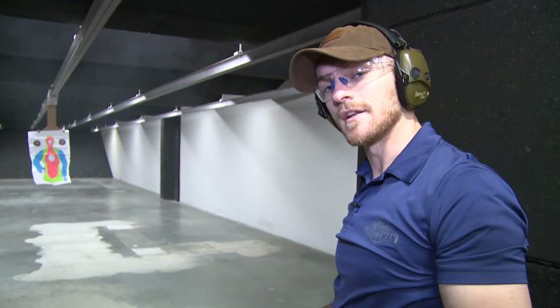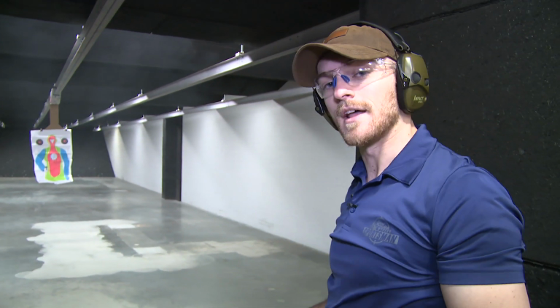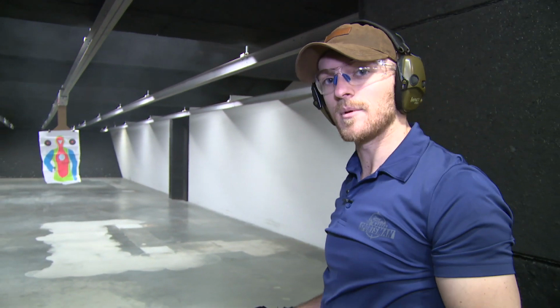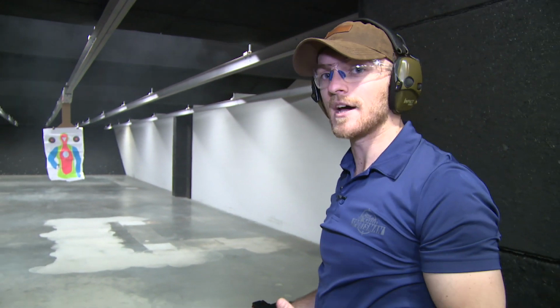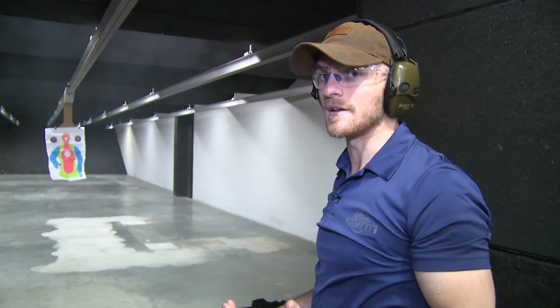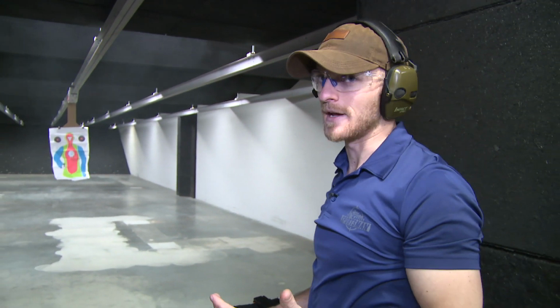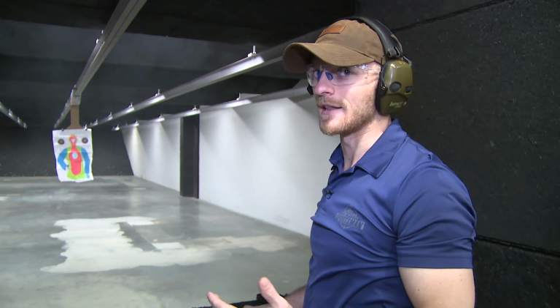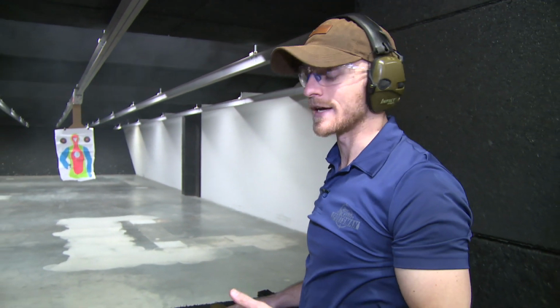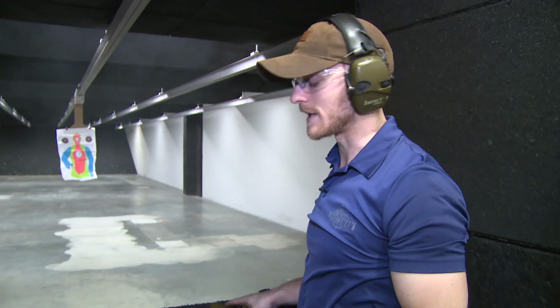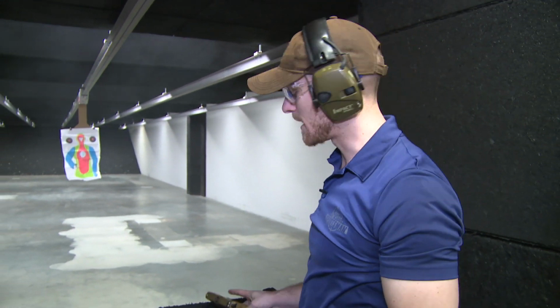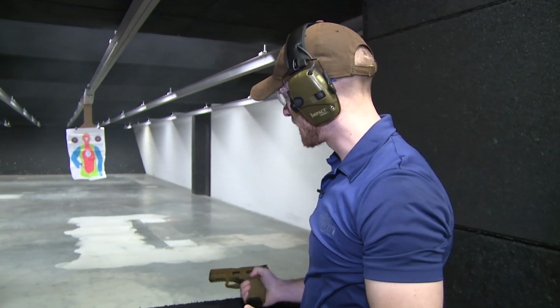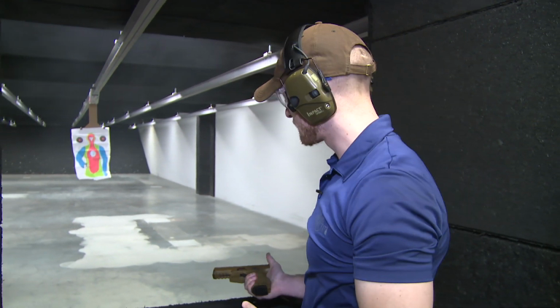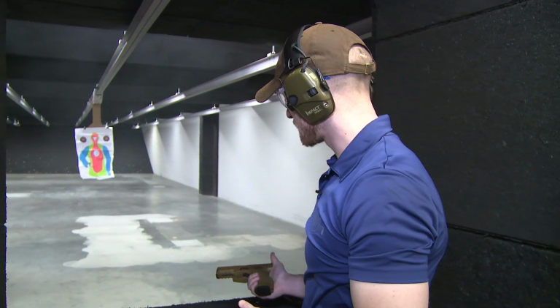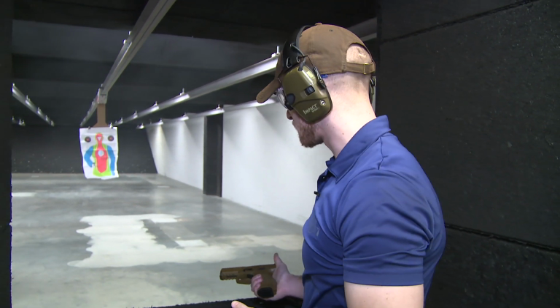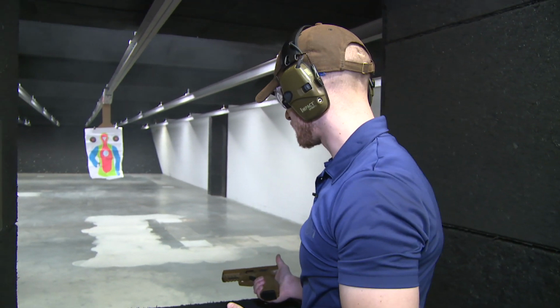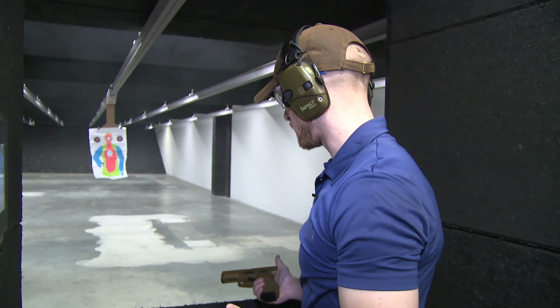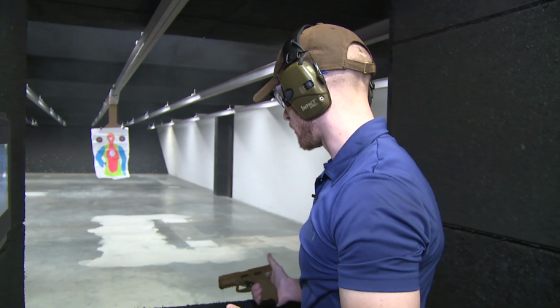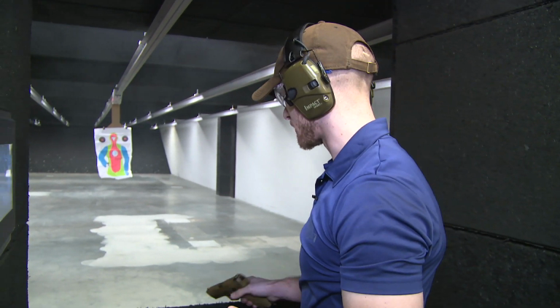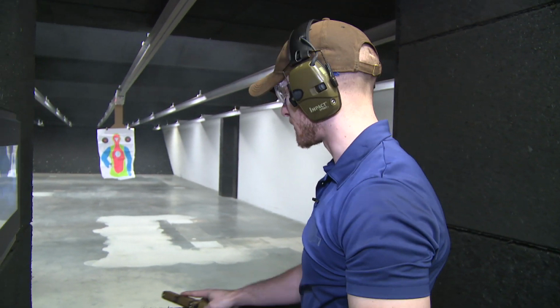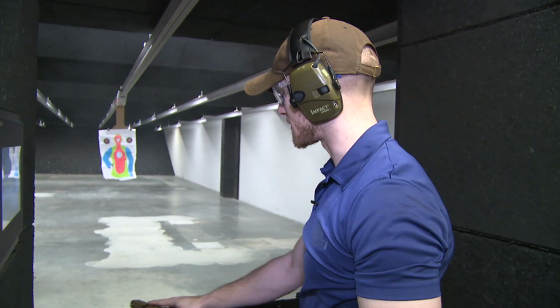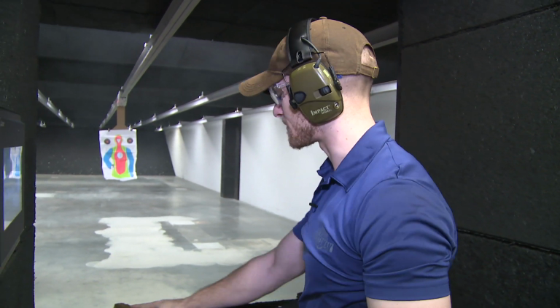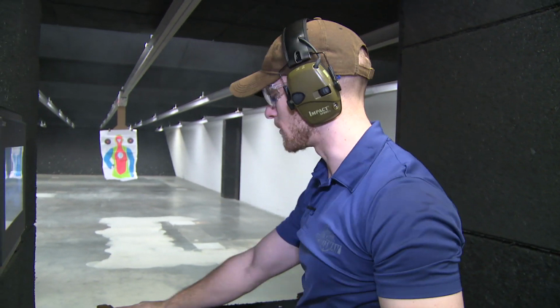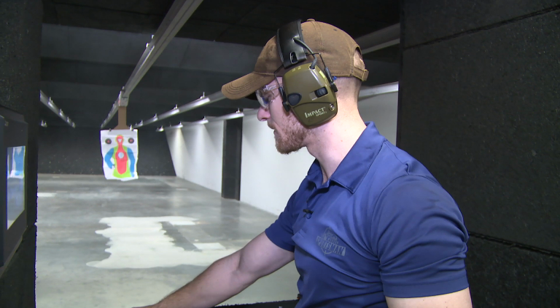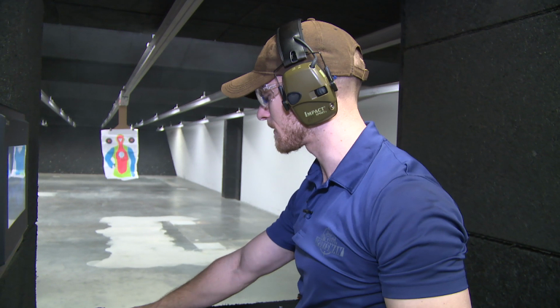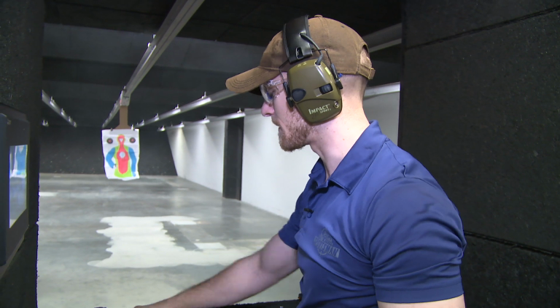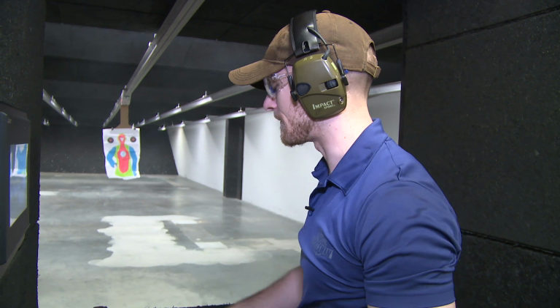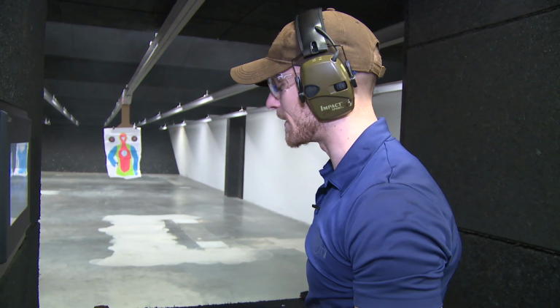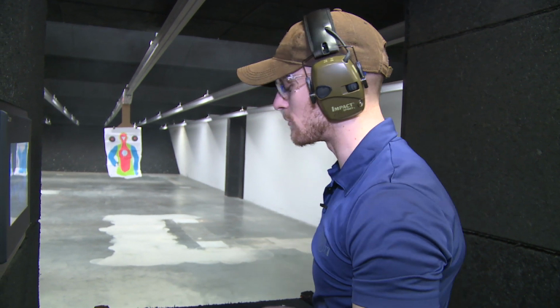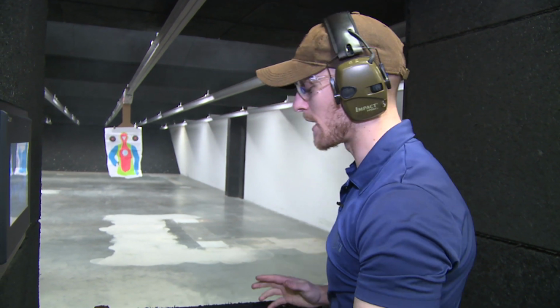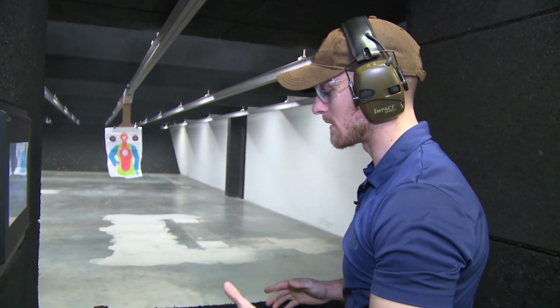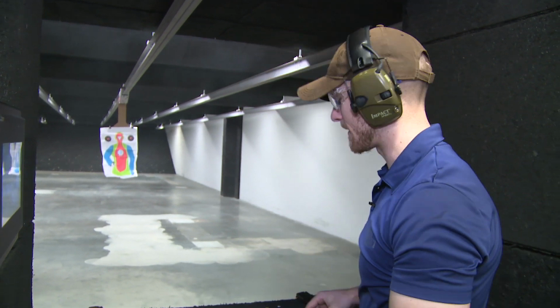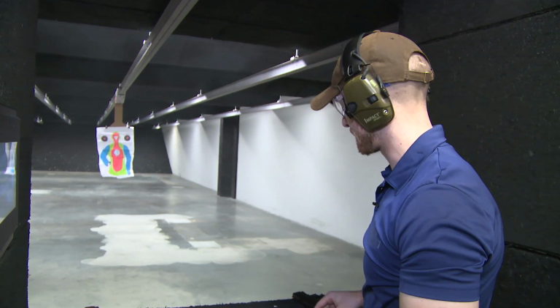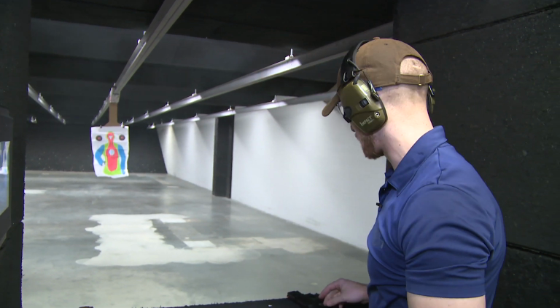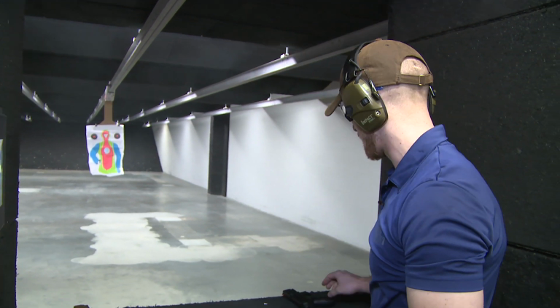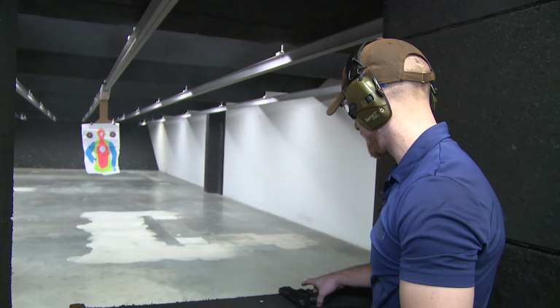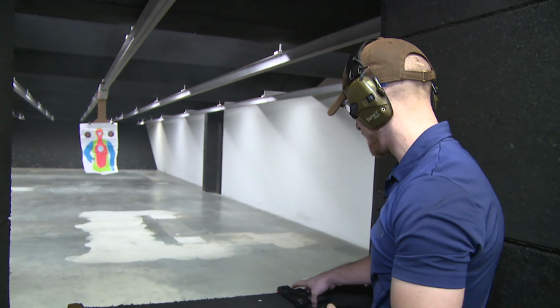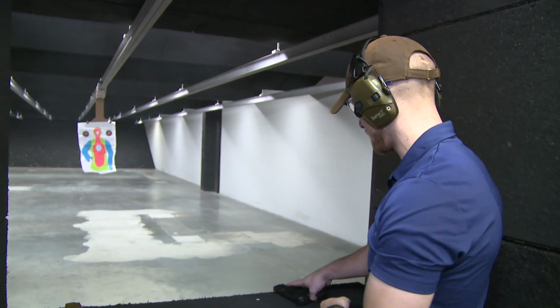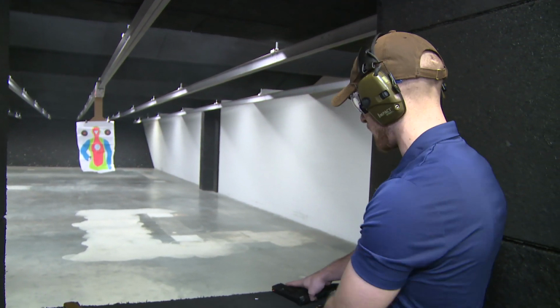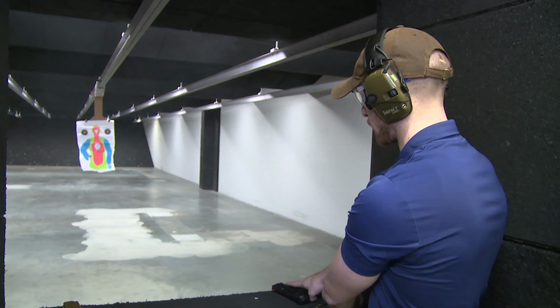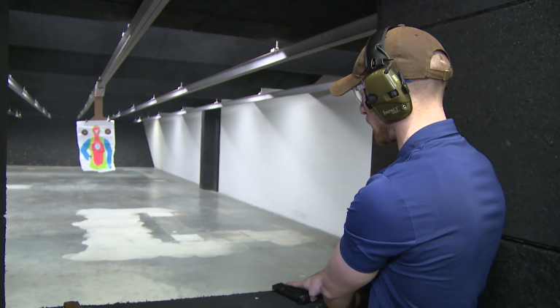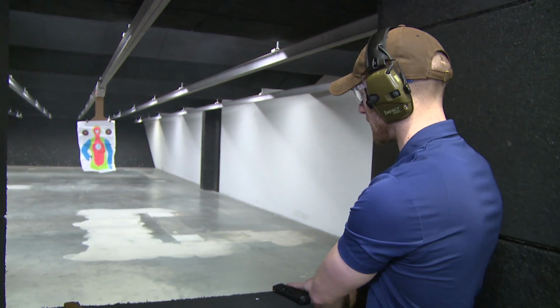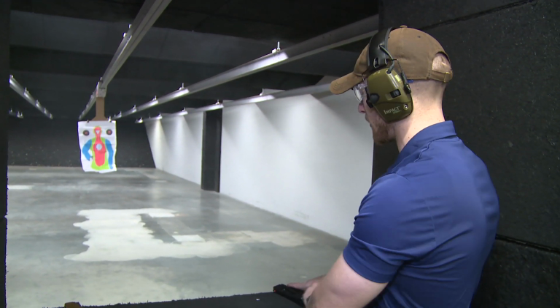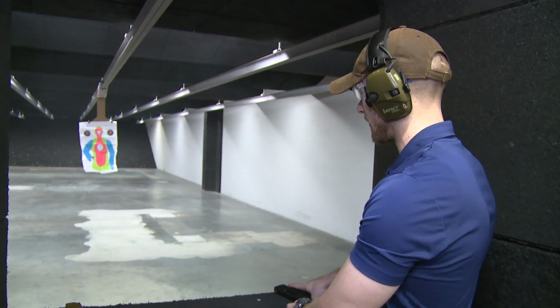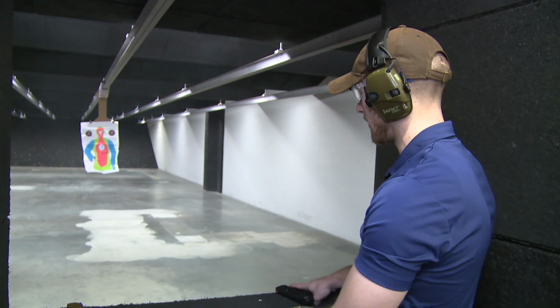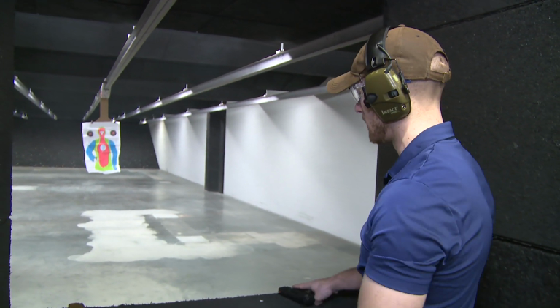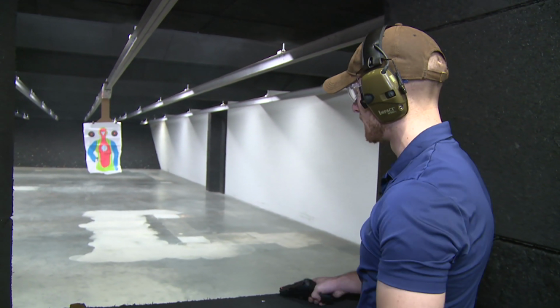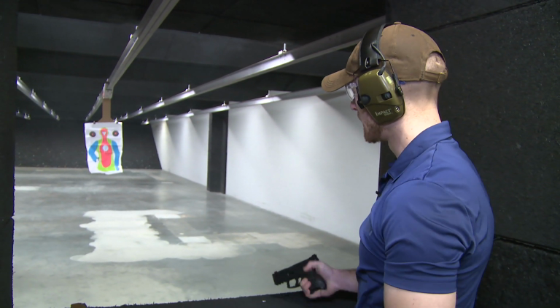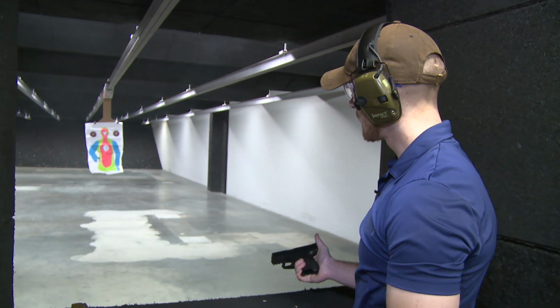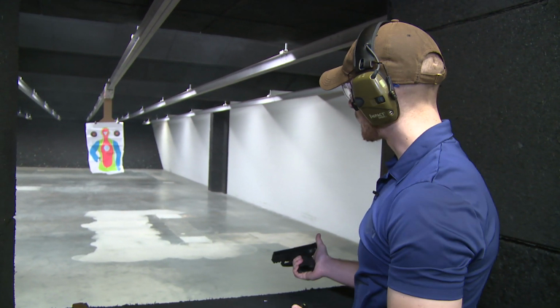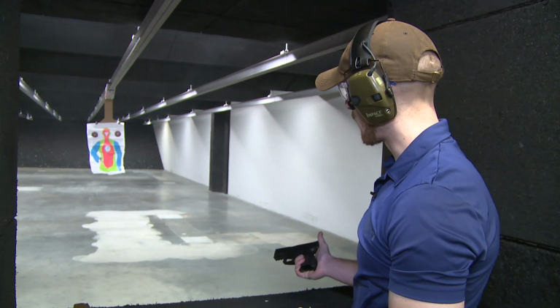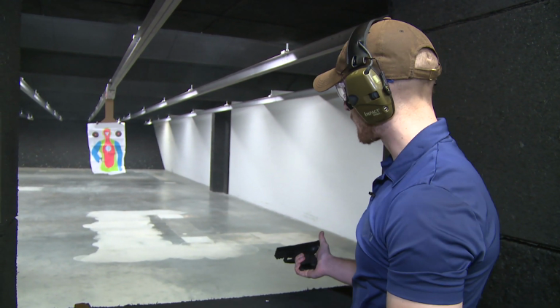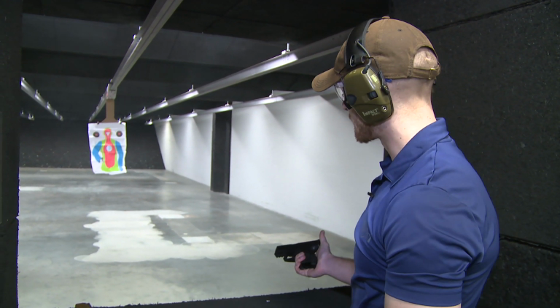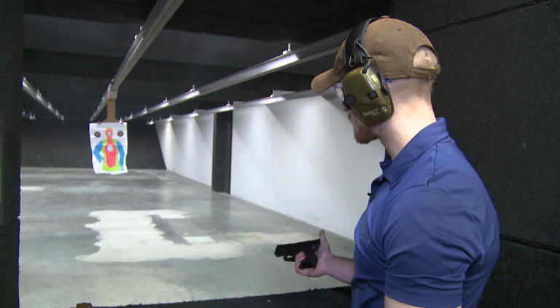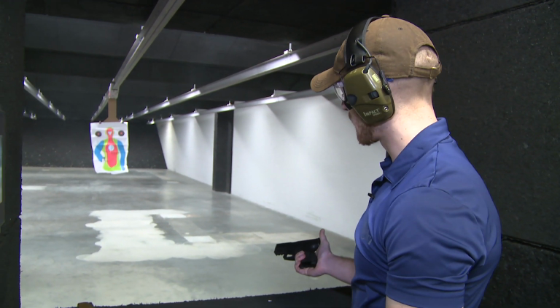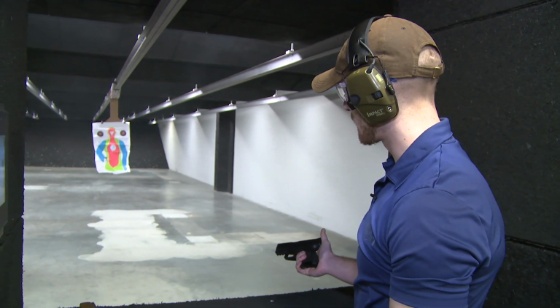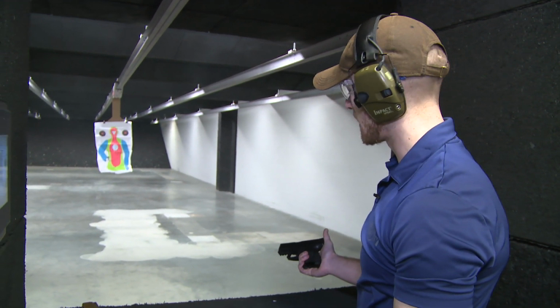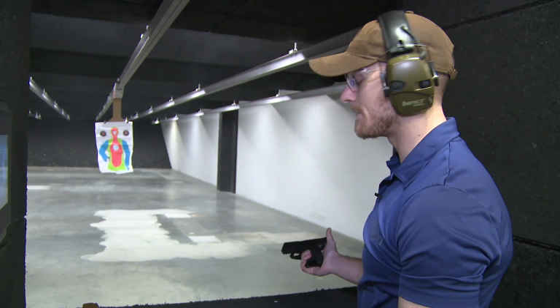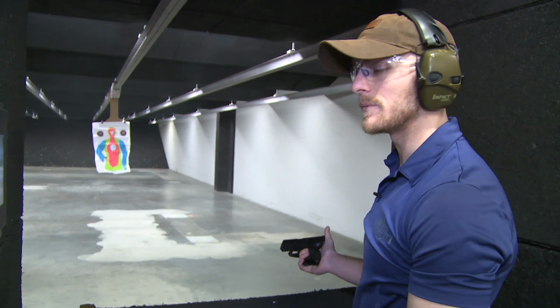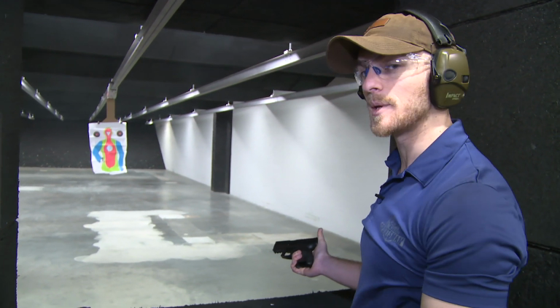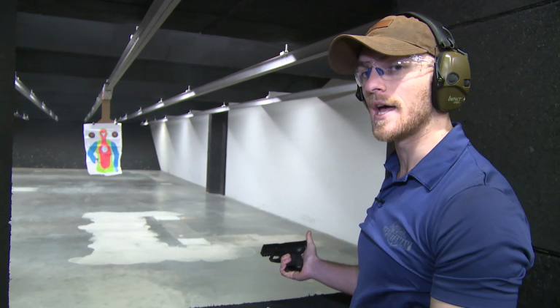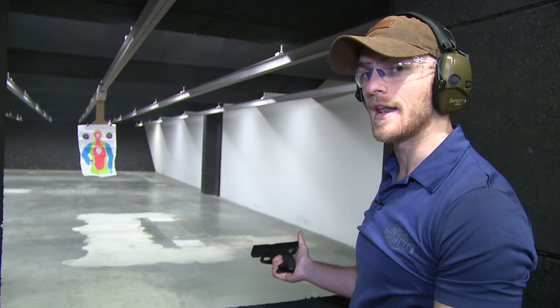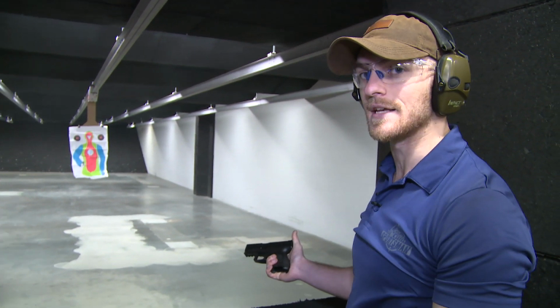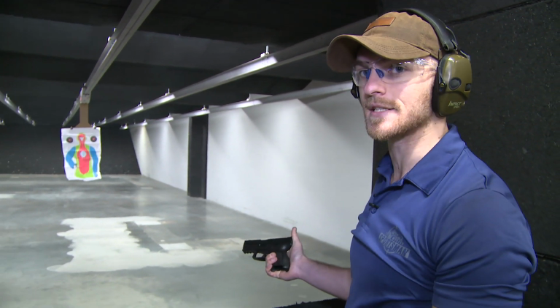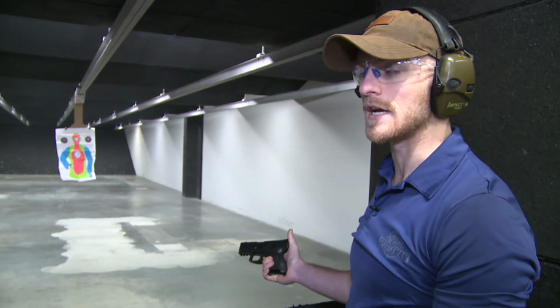Not bad — I like it a lot. Works pretty smooth. If you need to run it left or right-handed, you don't have to worry about it at all. Now we're going to try and run the VP9SK.